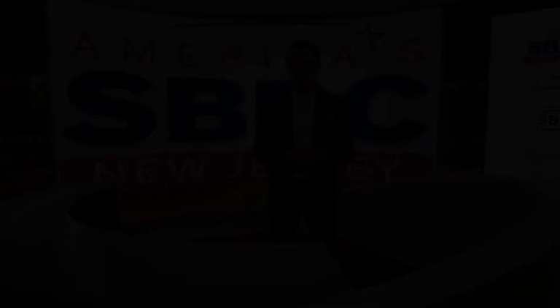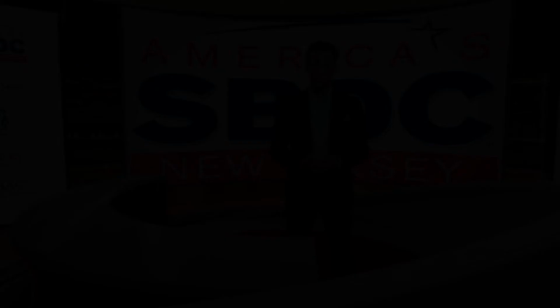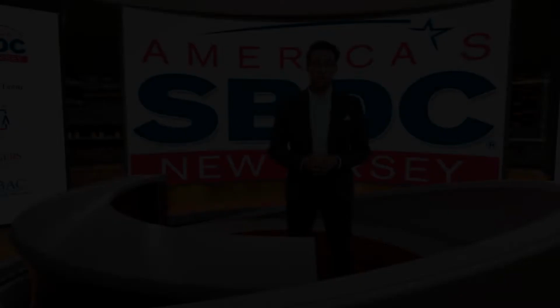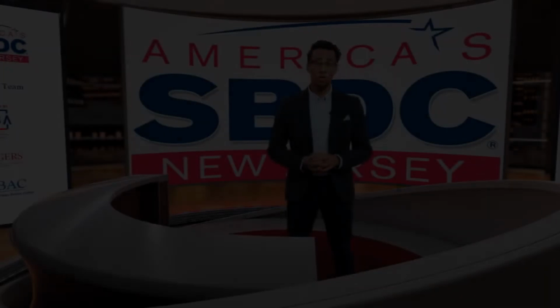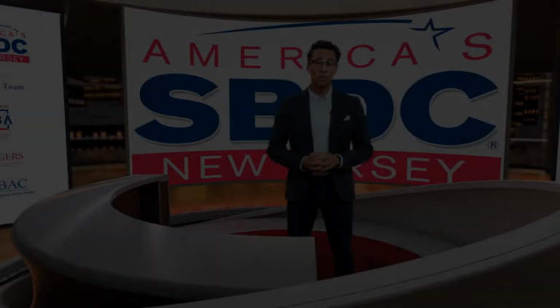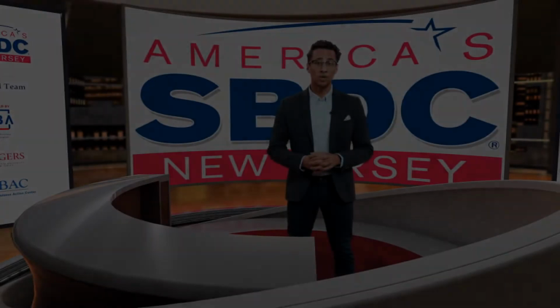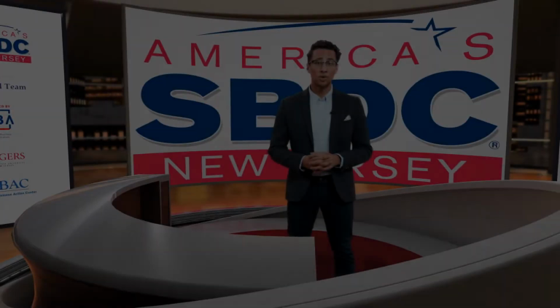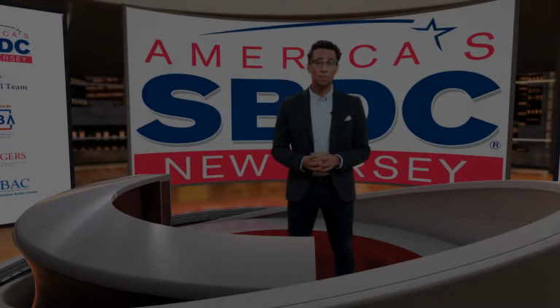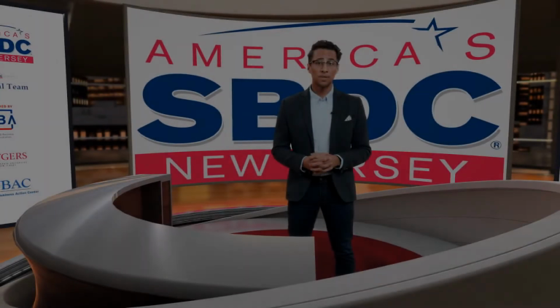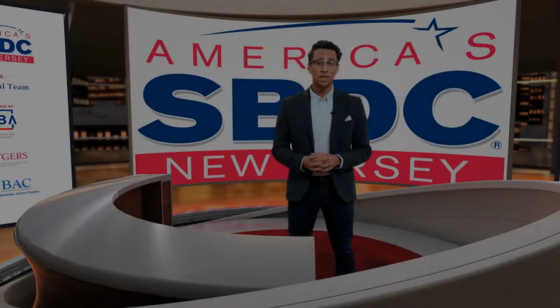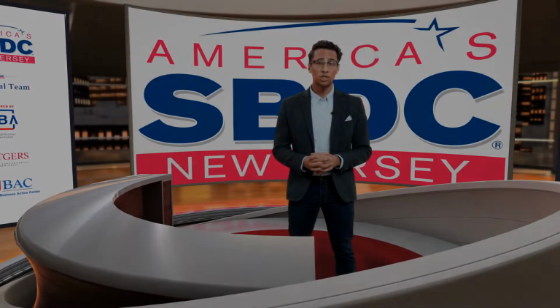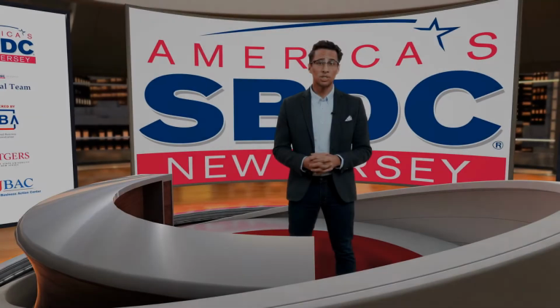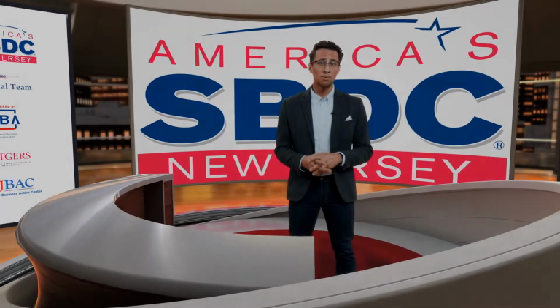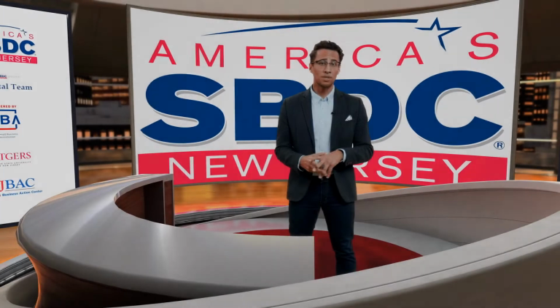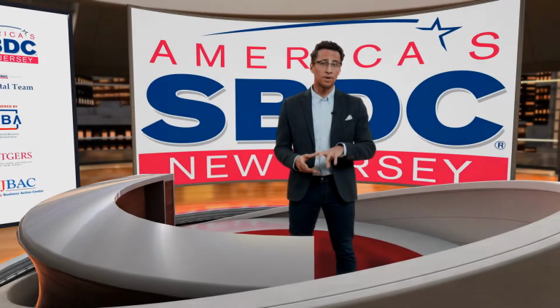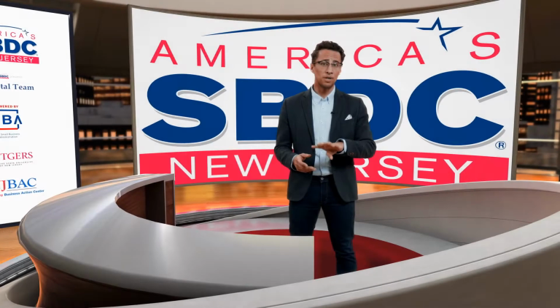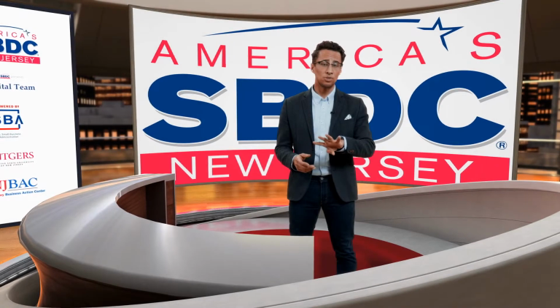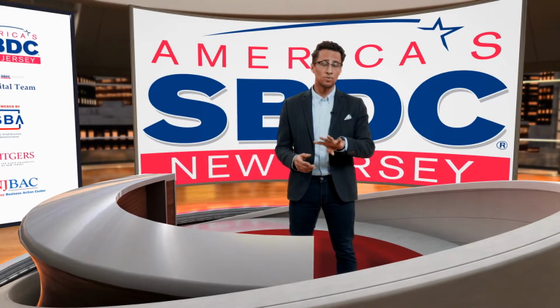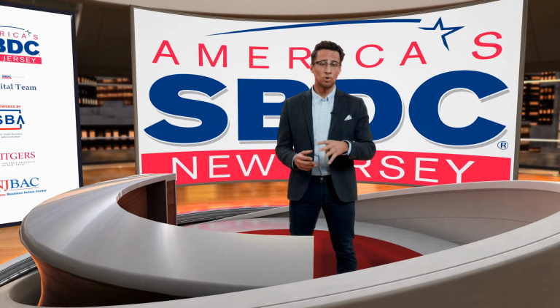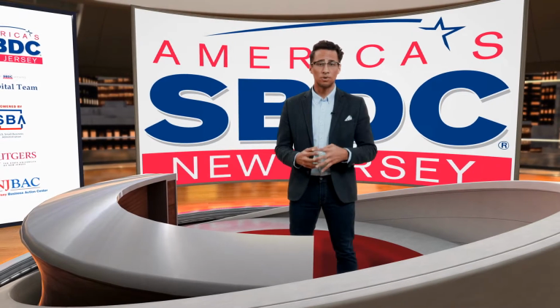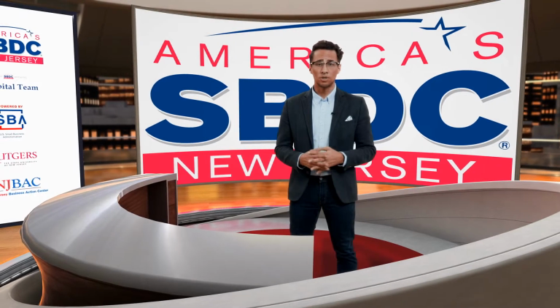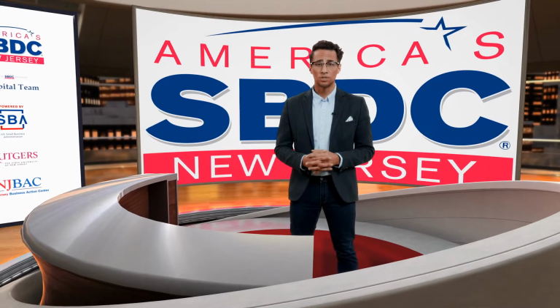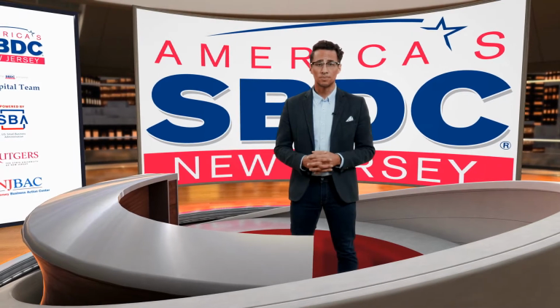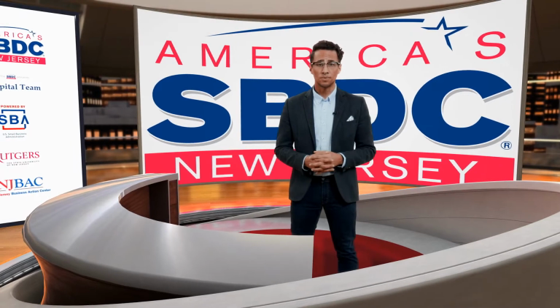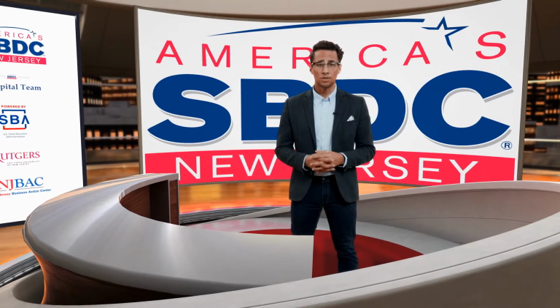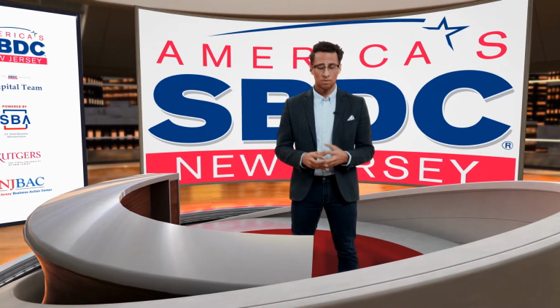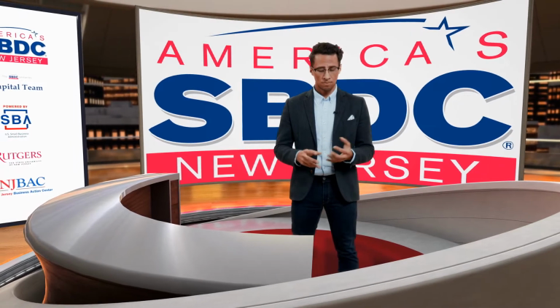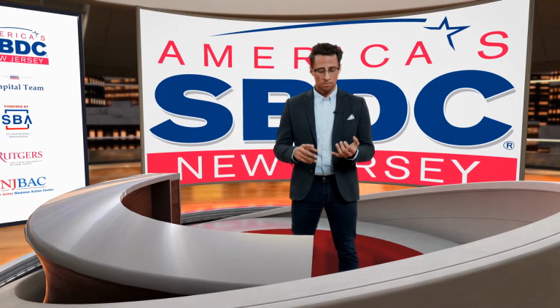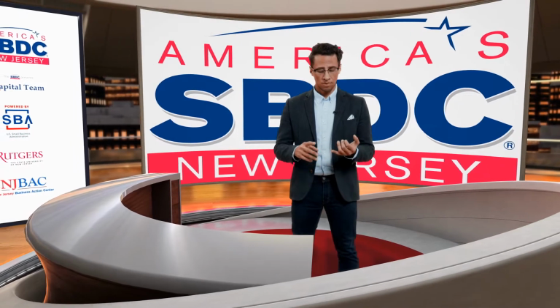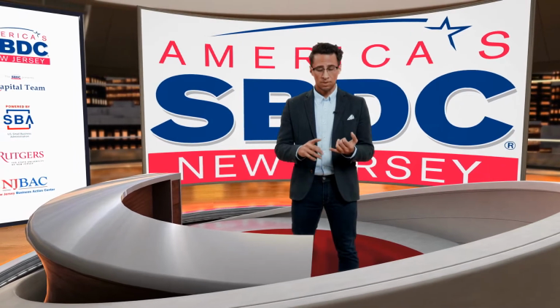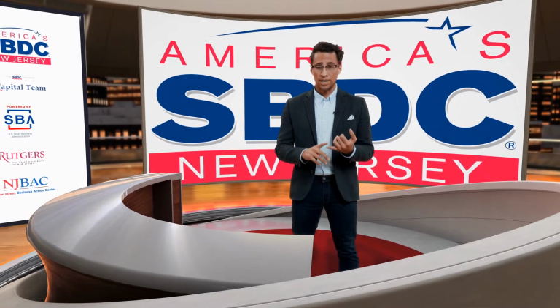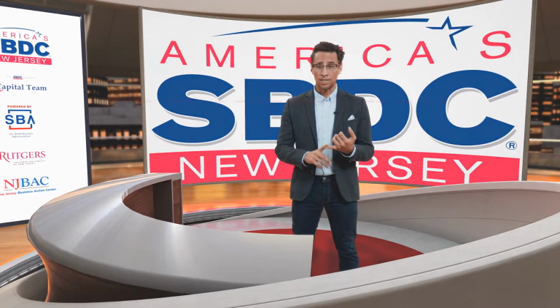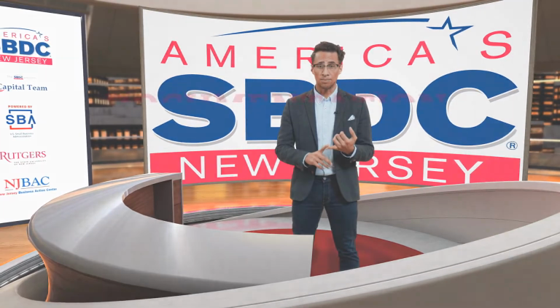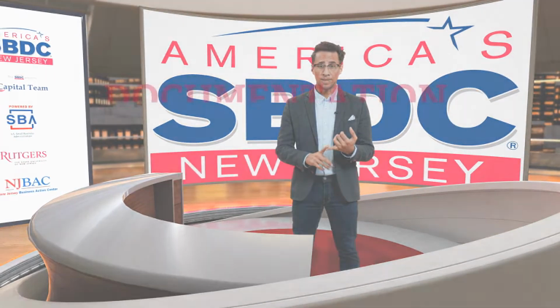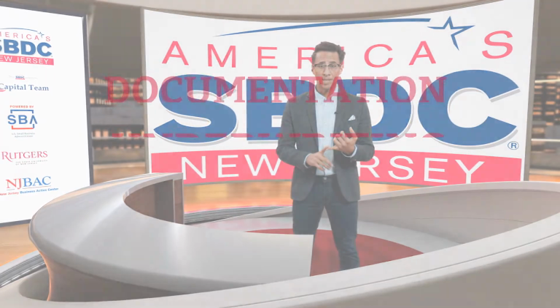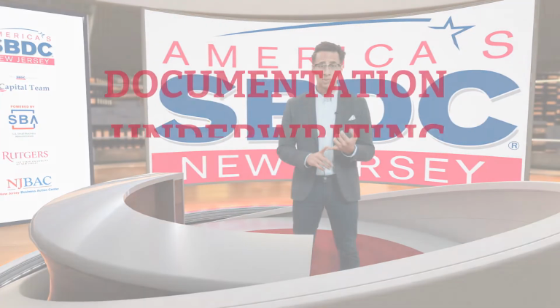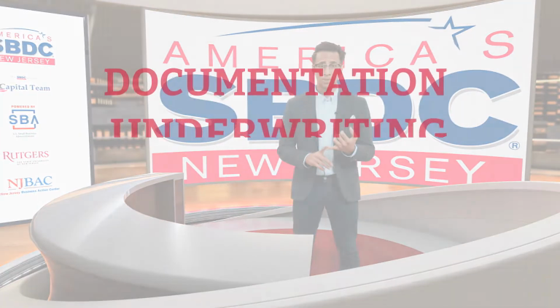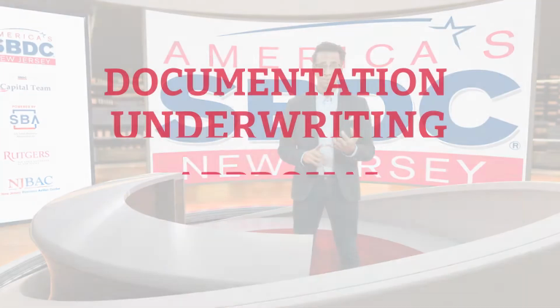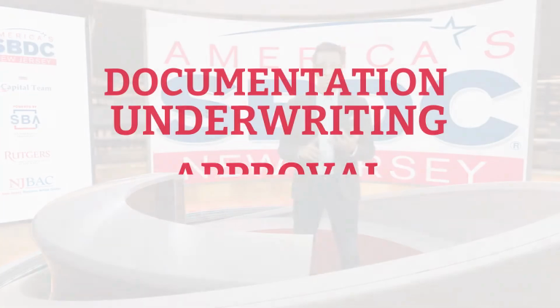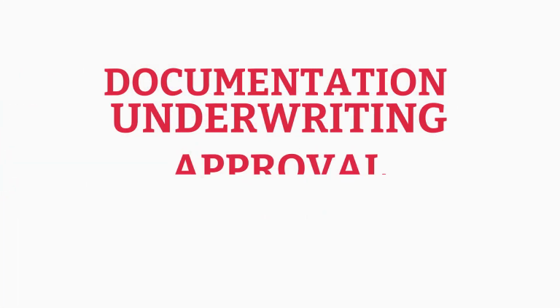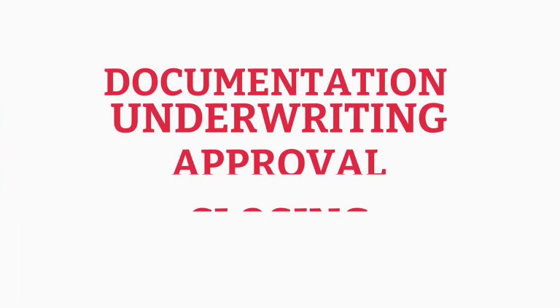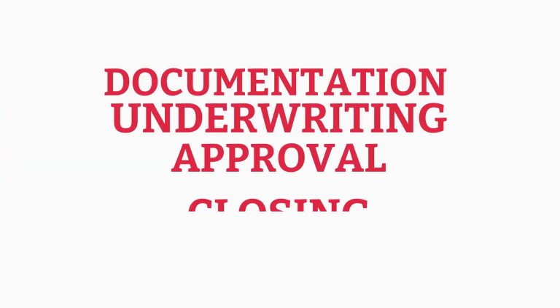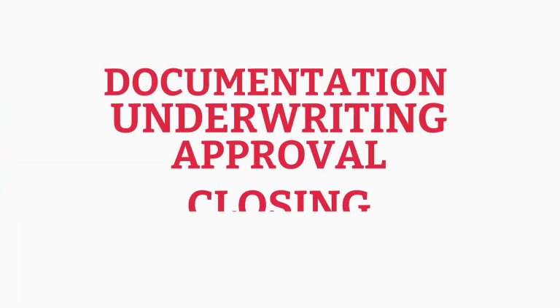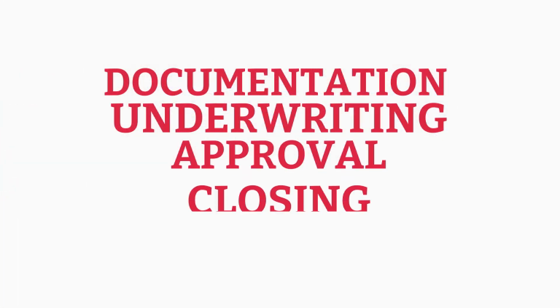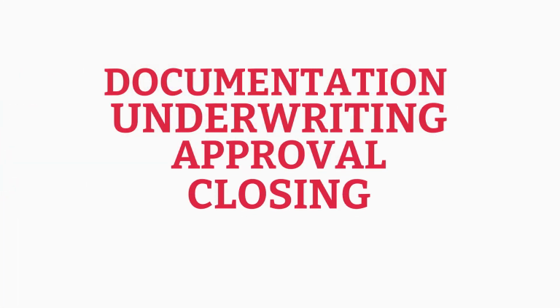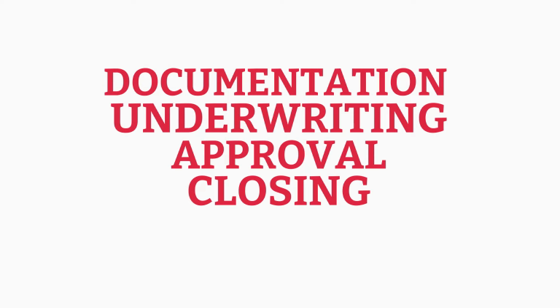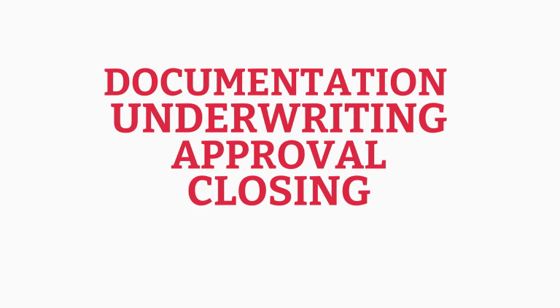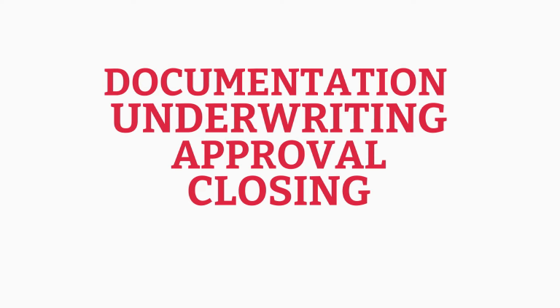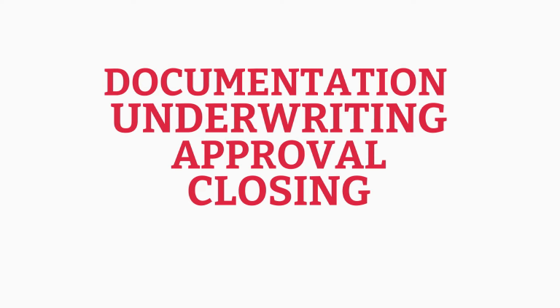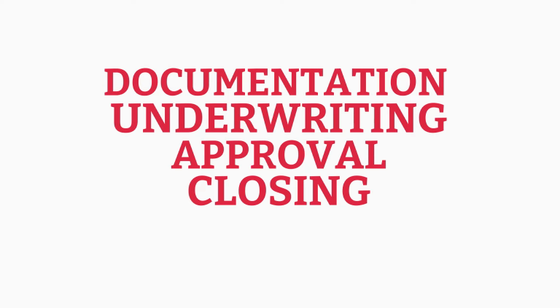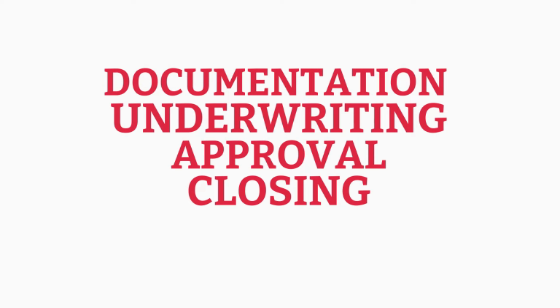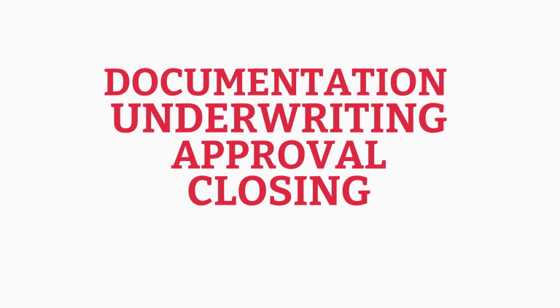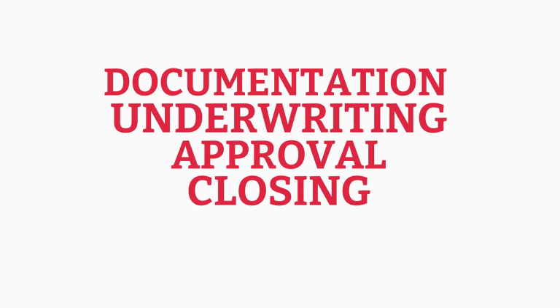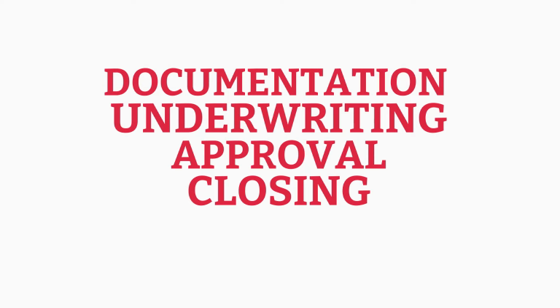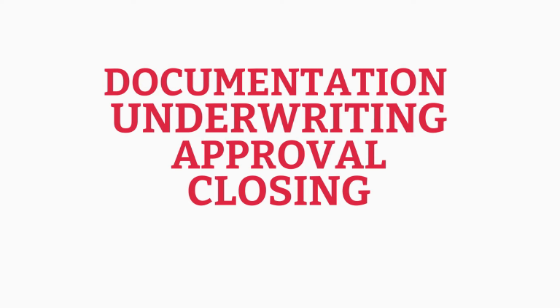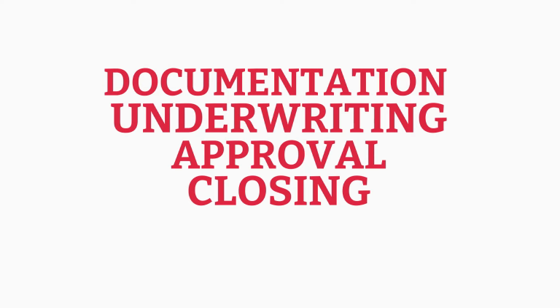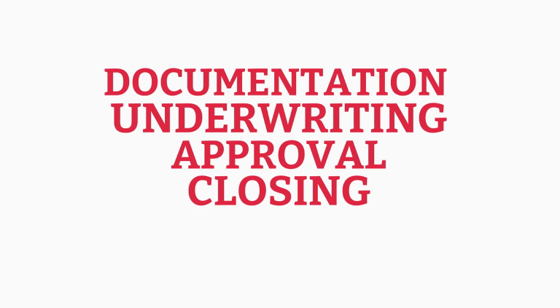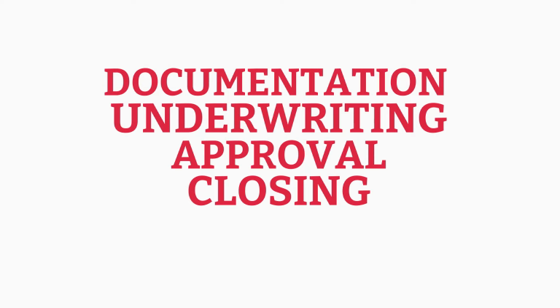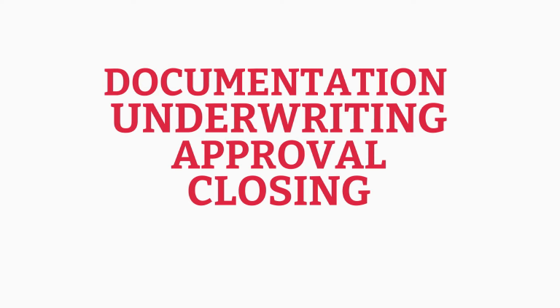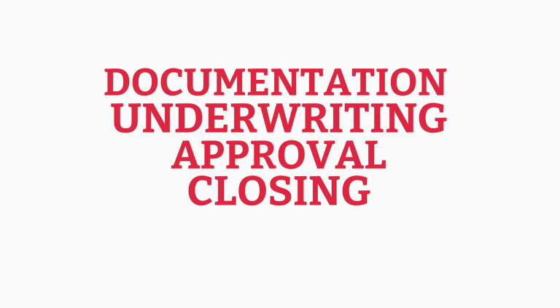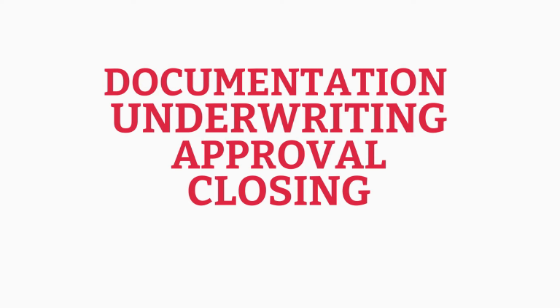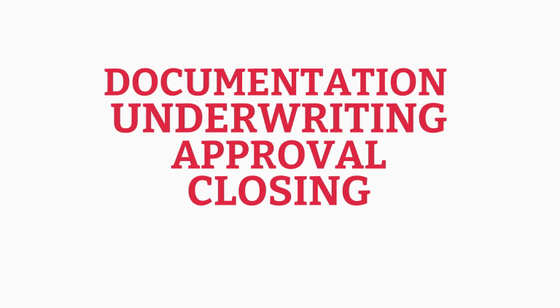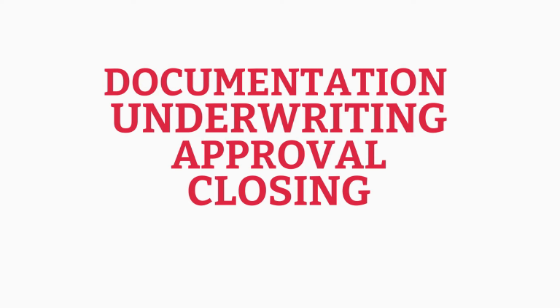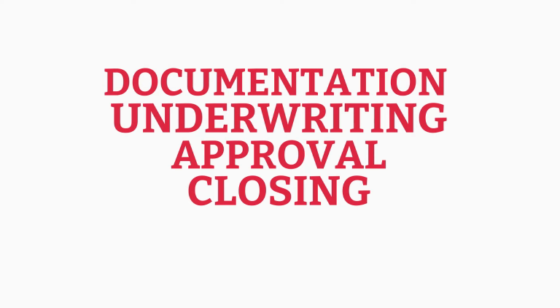Generally, the loan application can be divided into four parts: document gathering, underwriting, approval, and closing the loan.